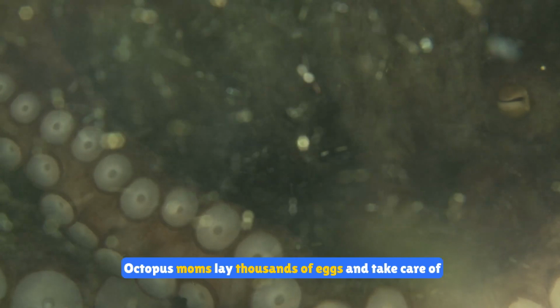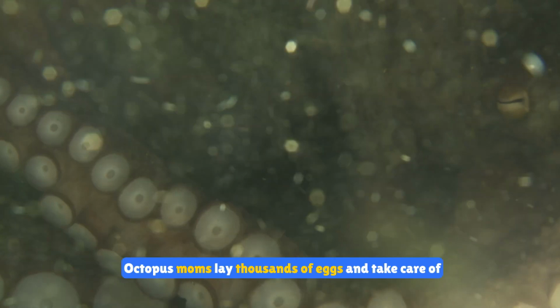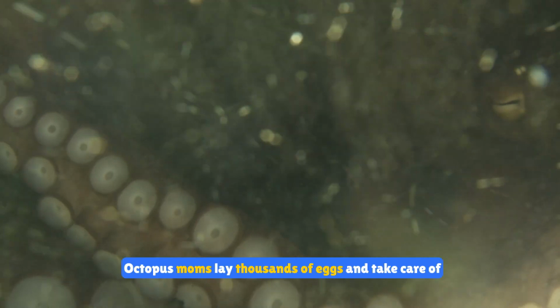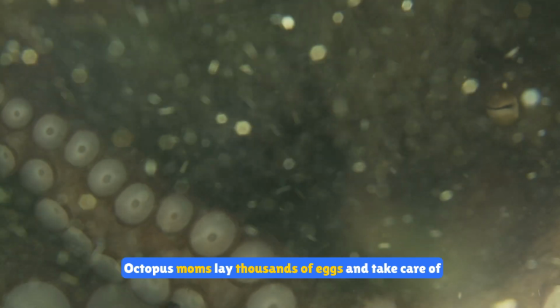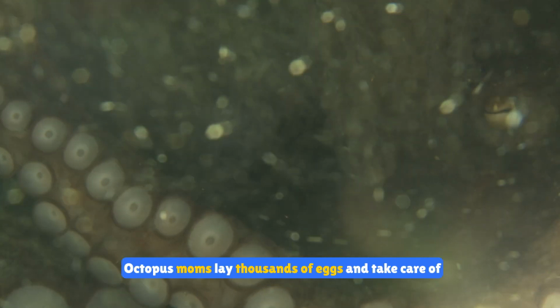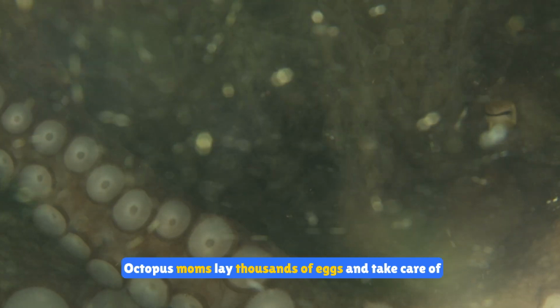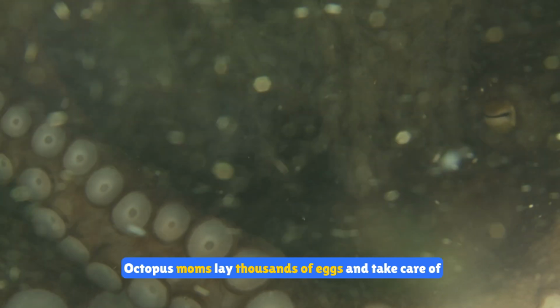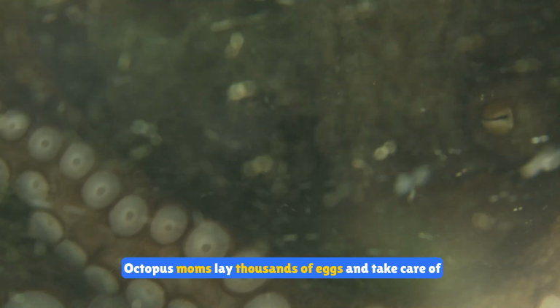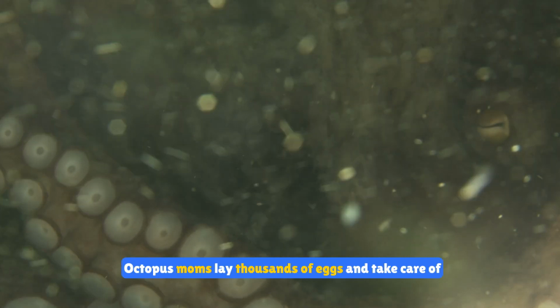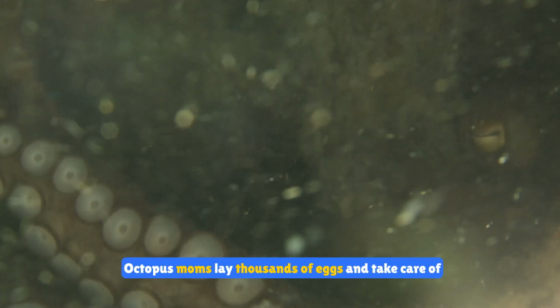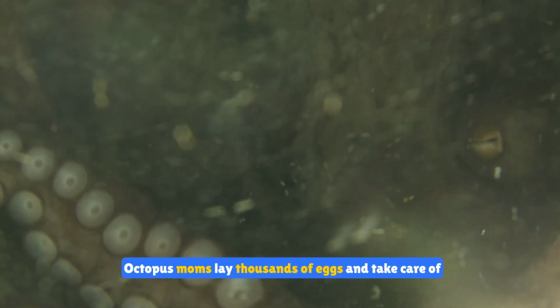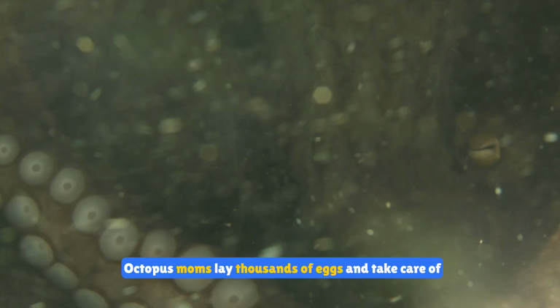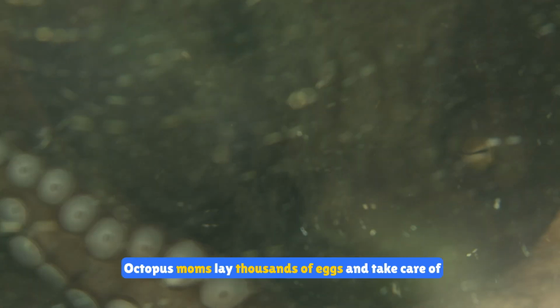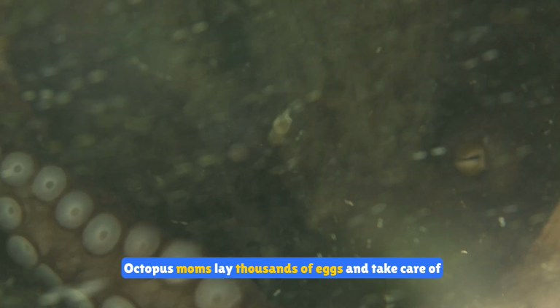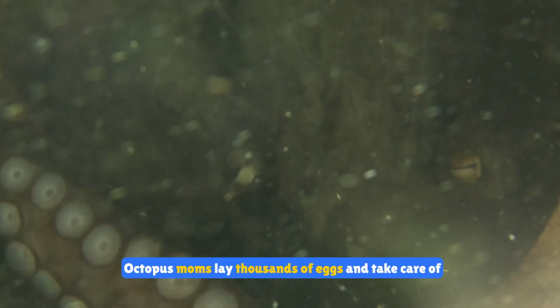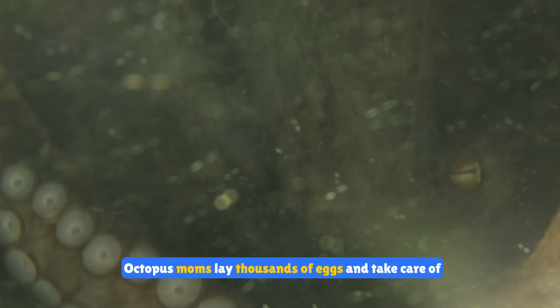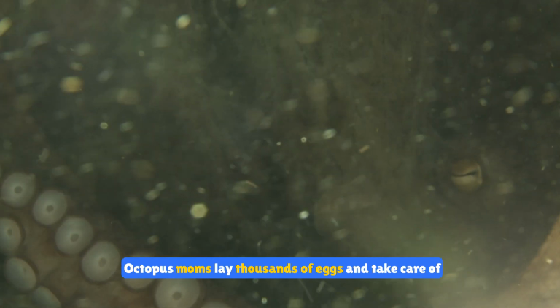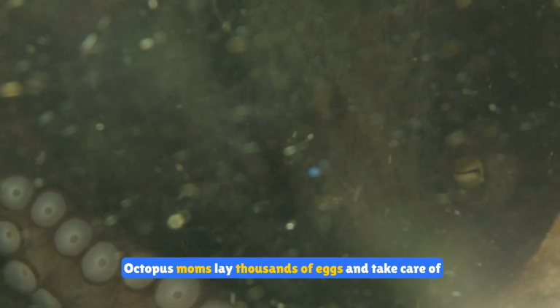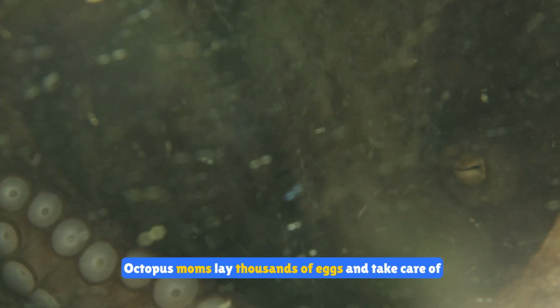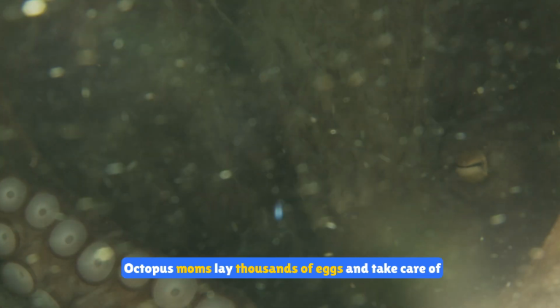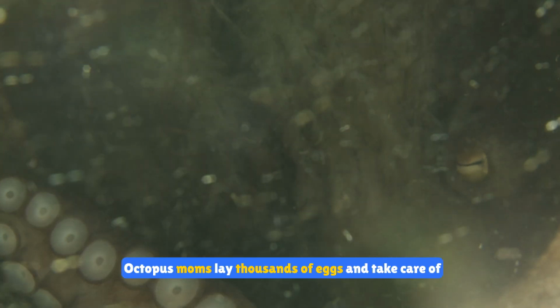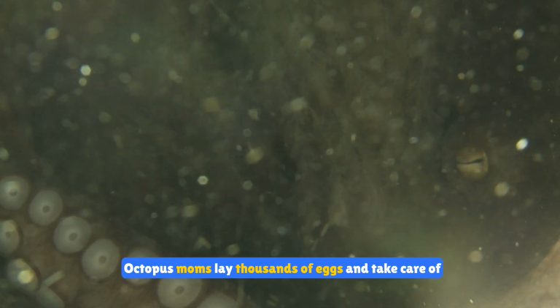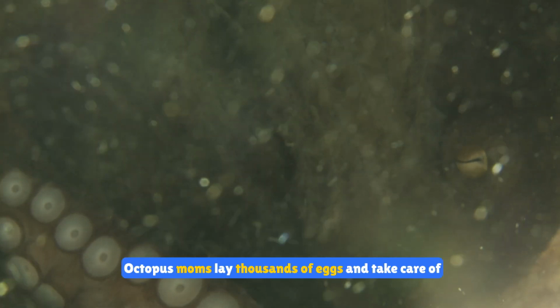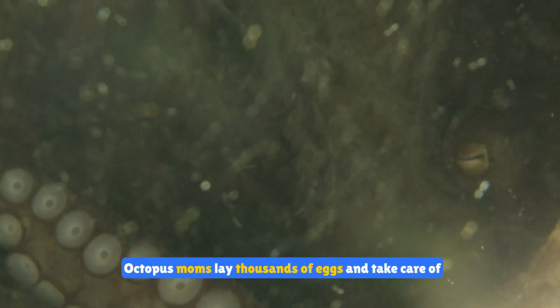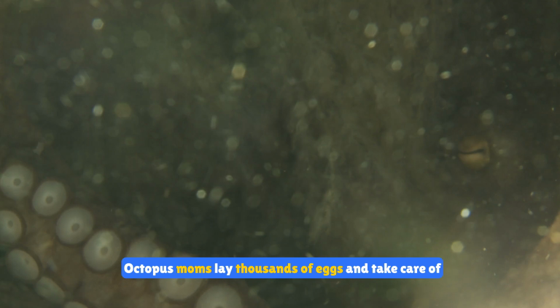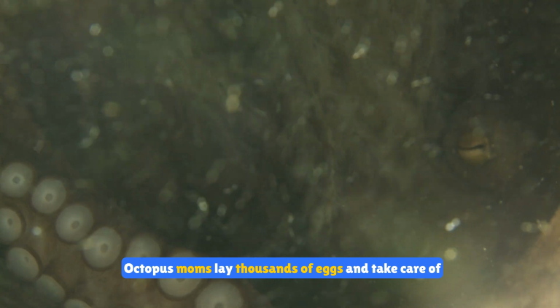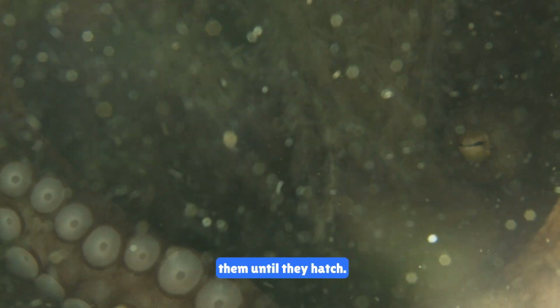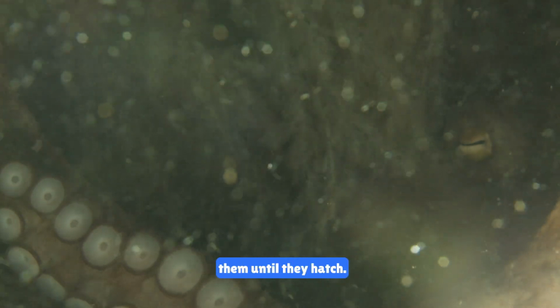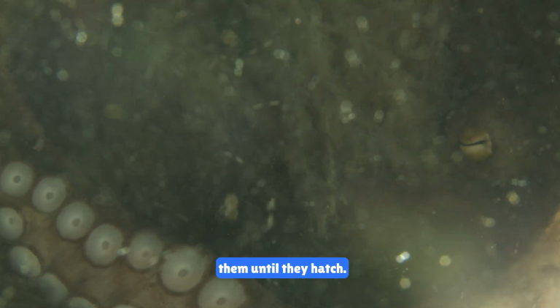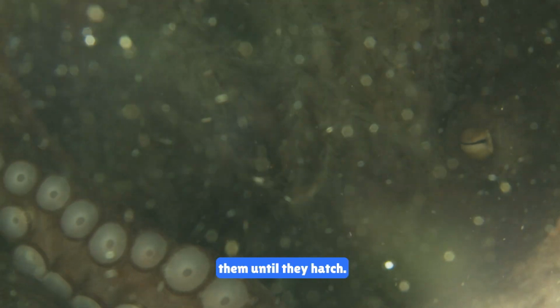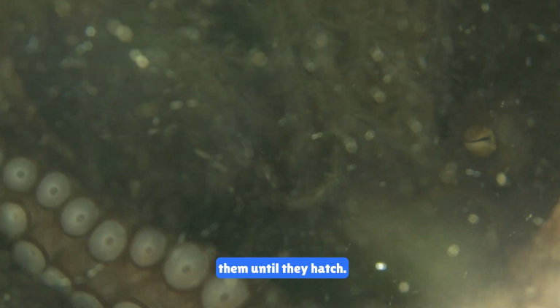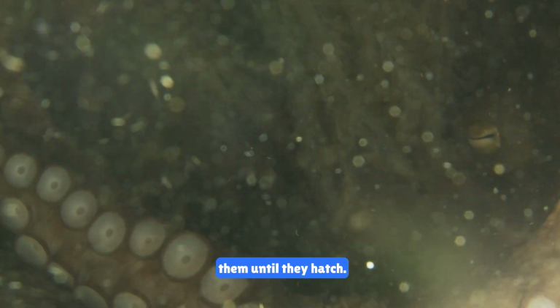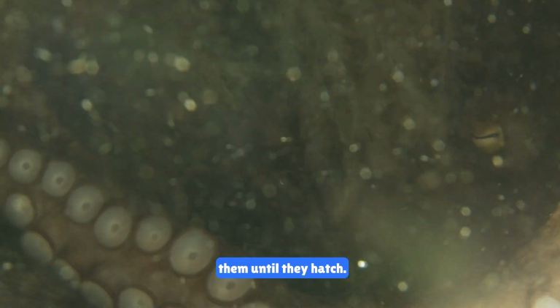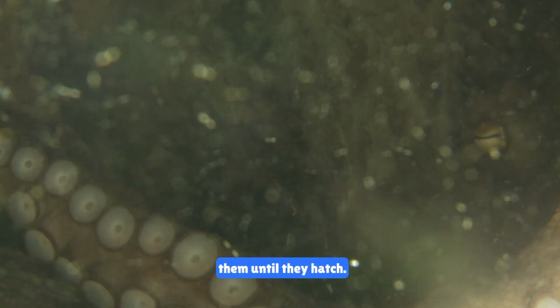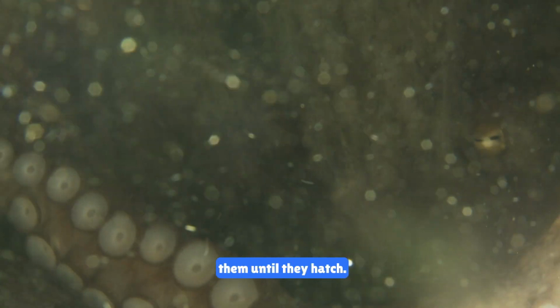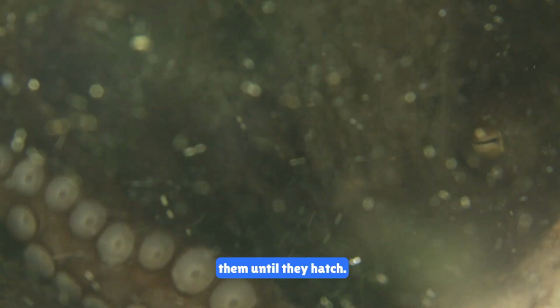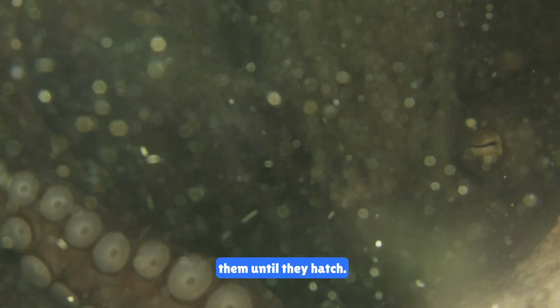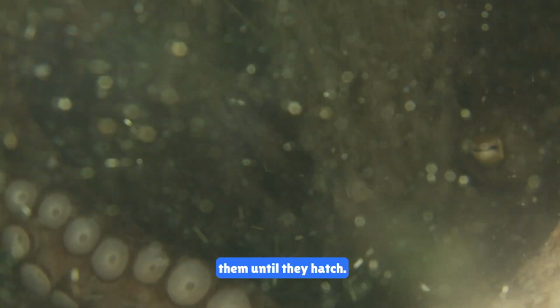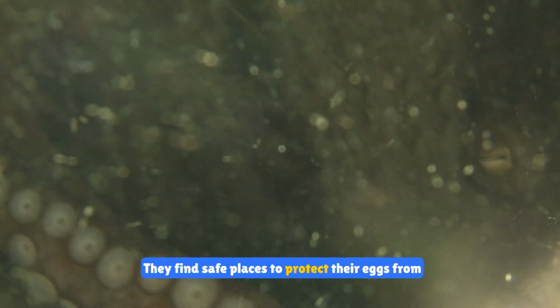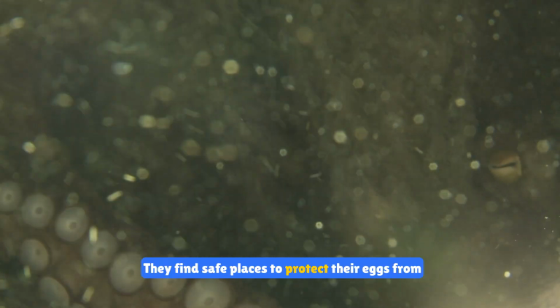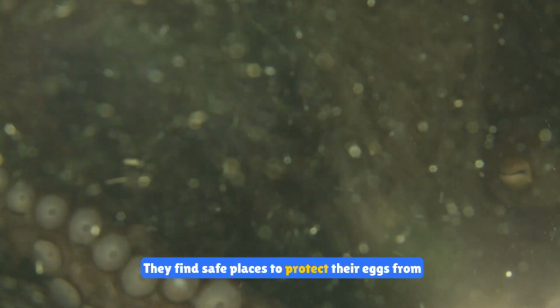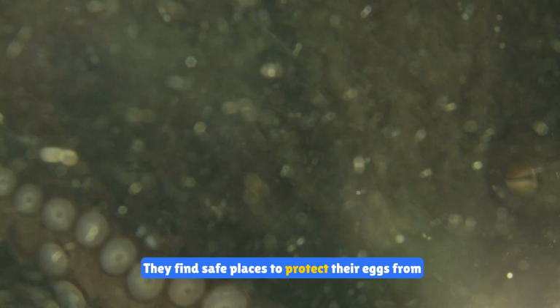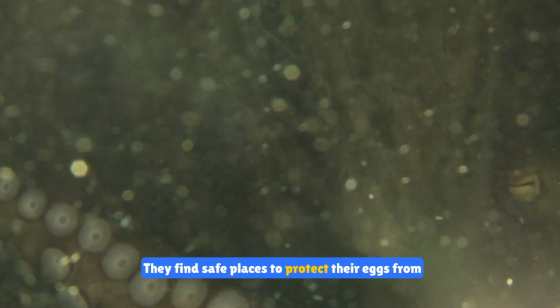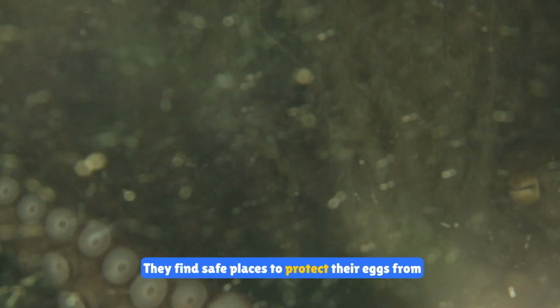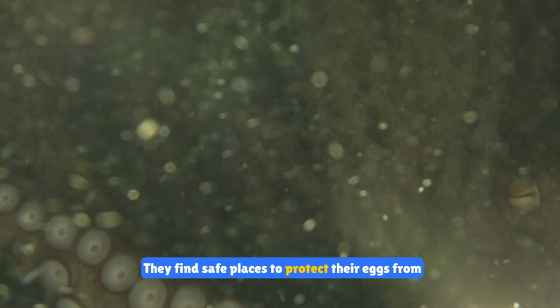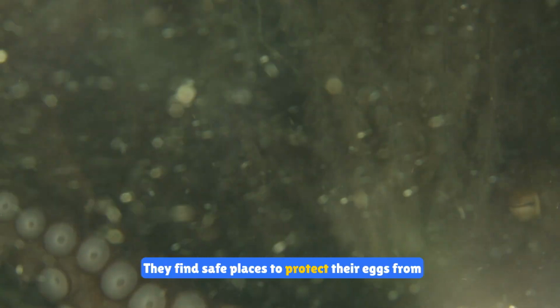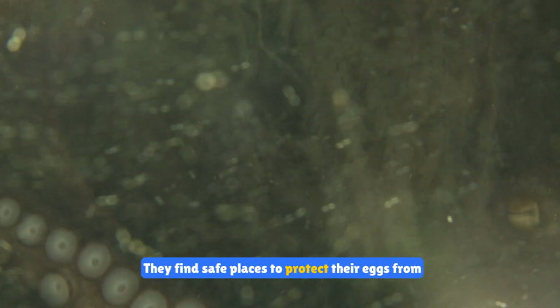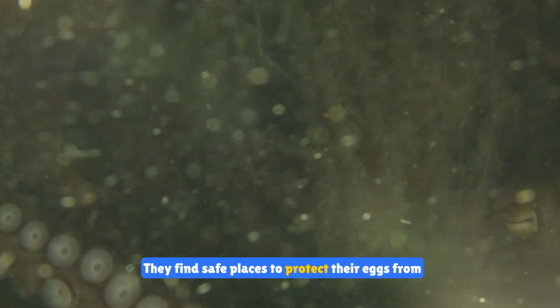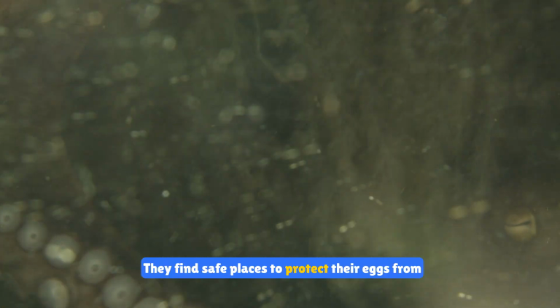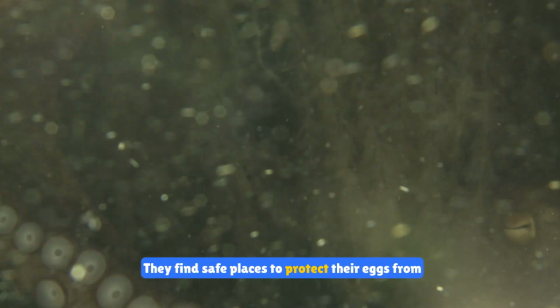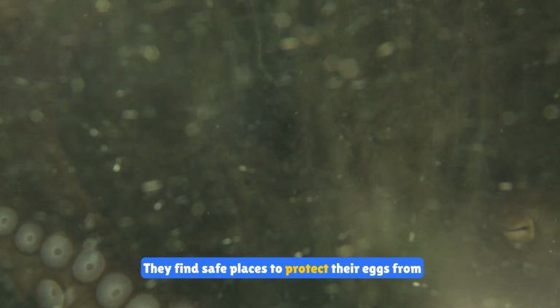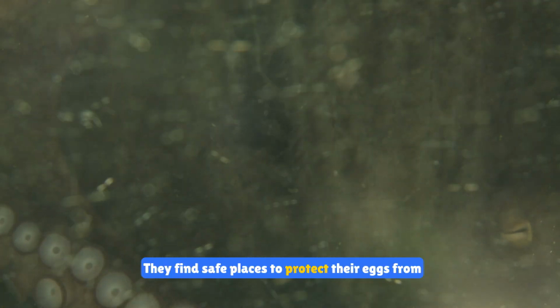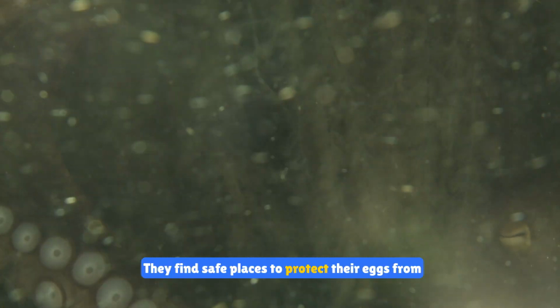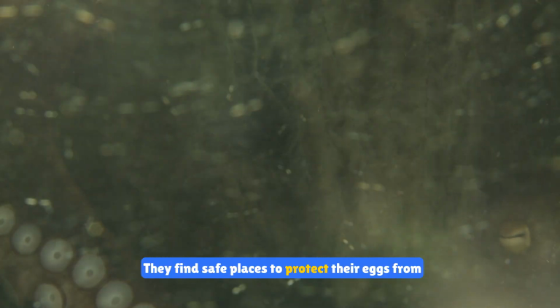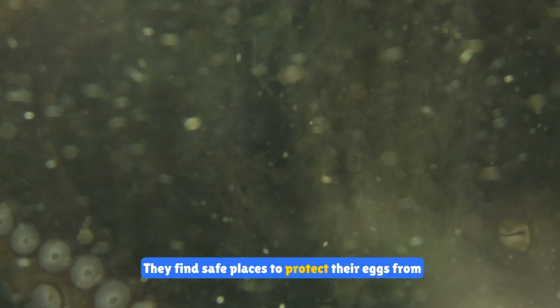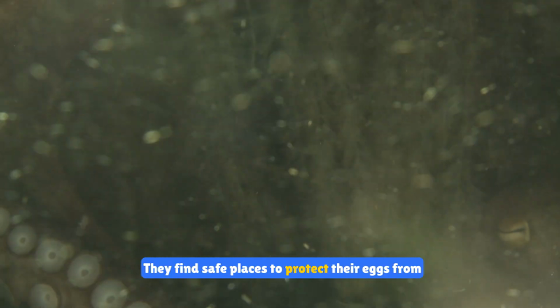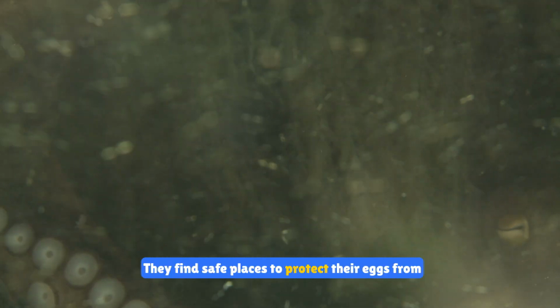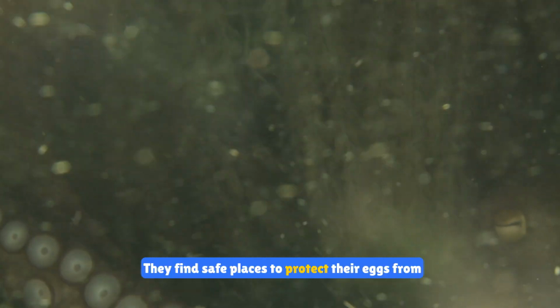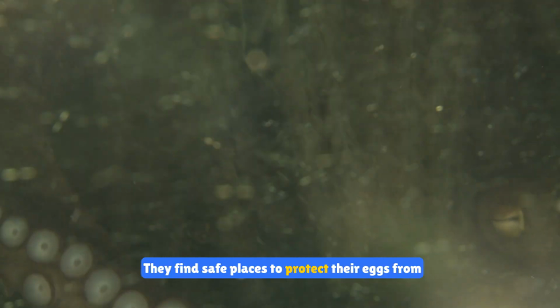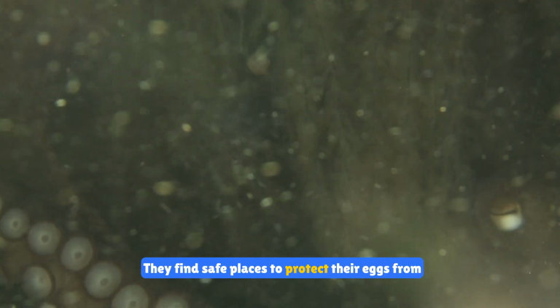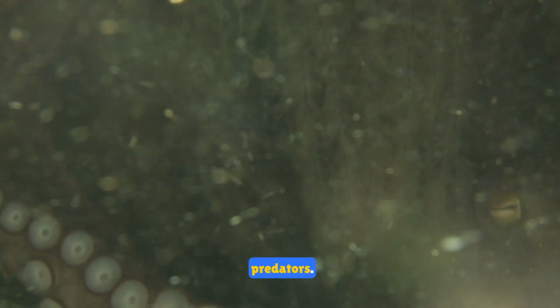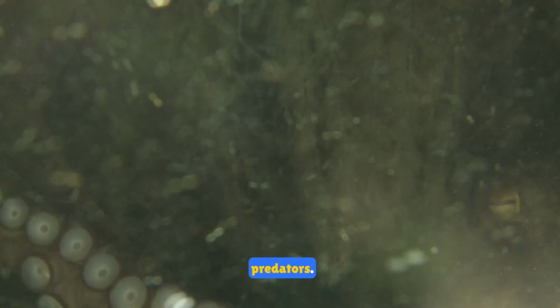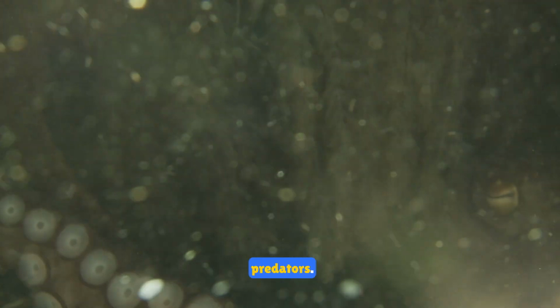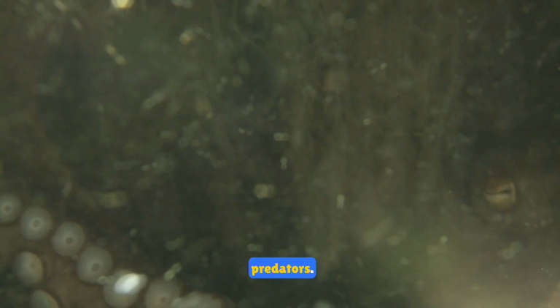Octopus moms lay thousands of eggs and take care of them until they hatch. They find safe places to protect their eggs from predators.